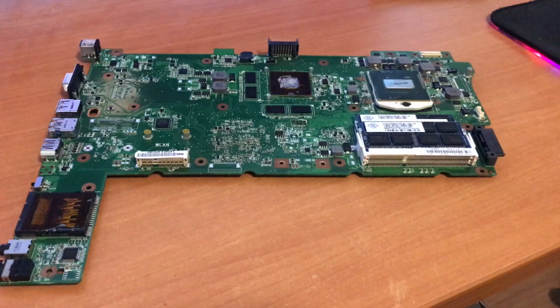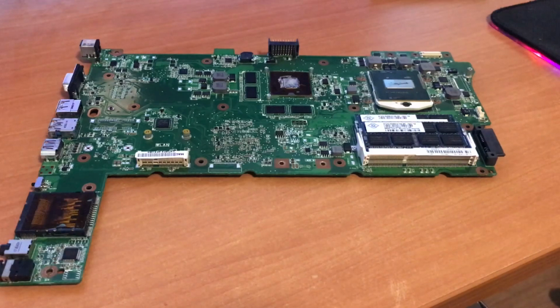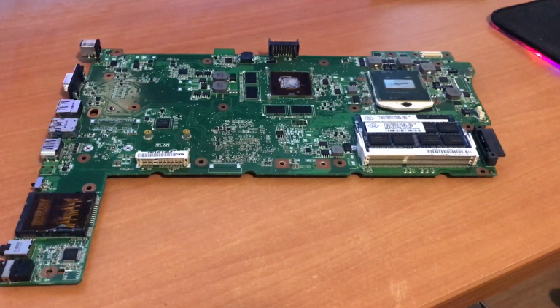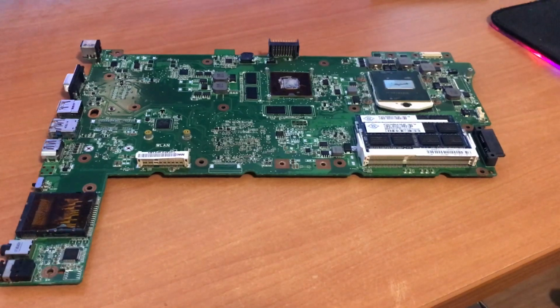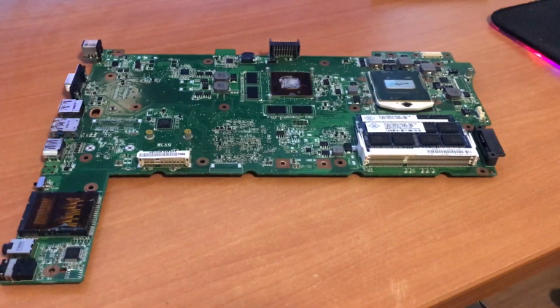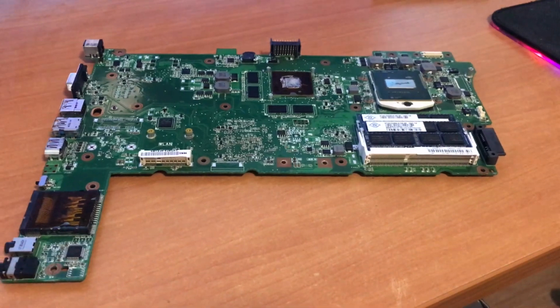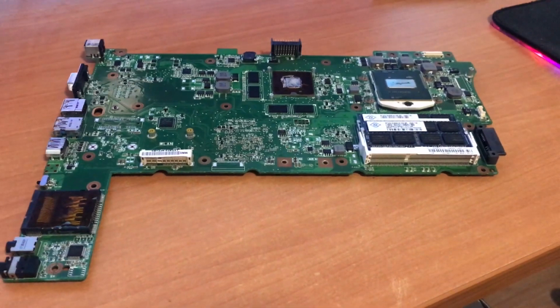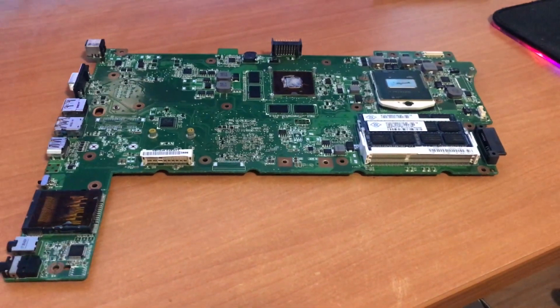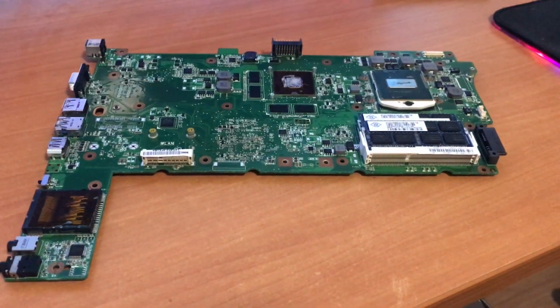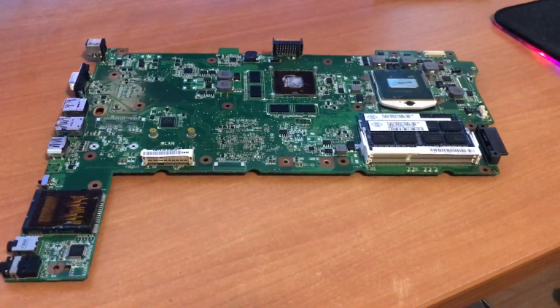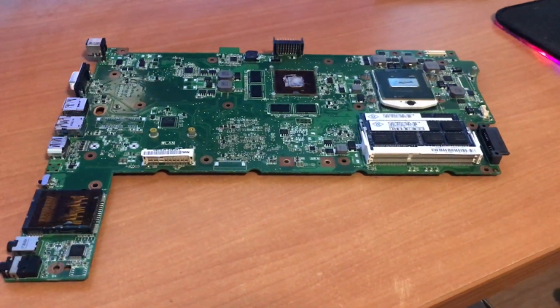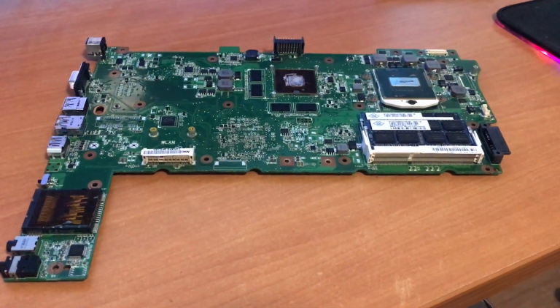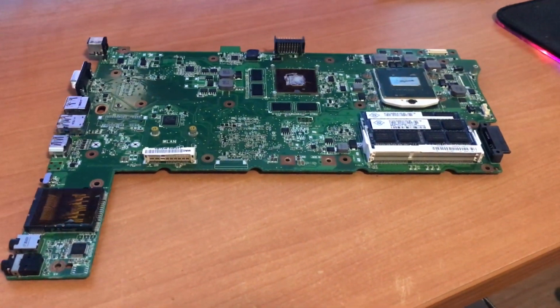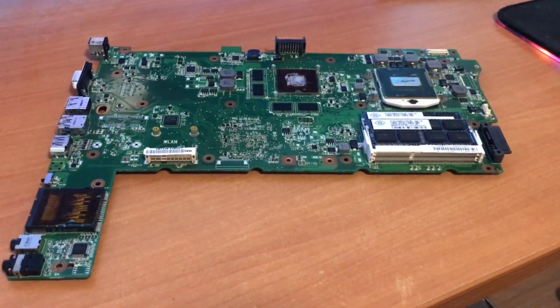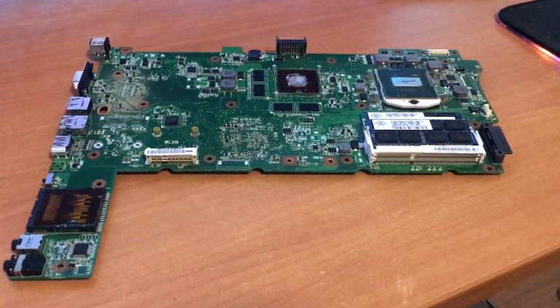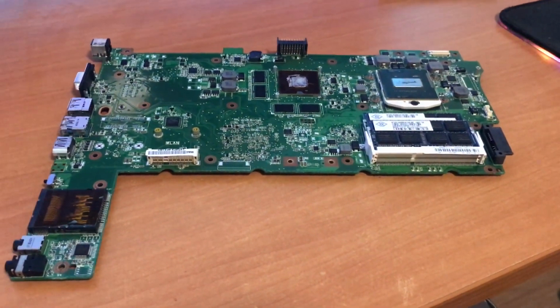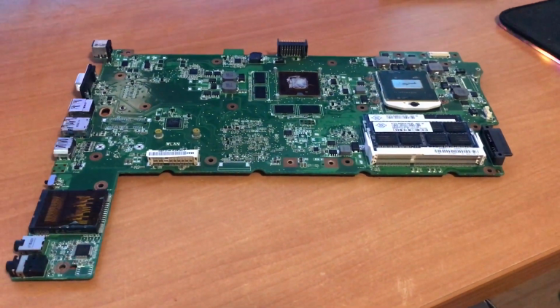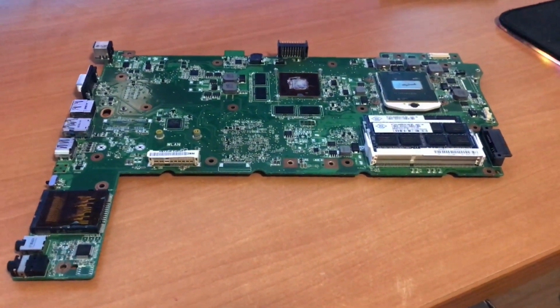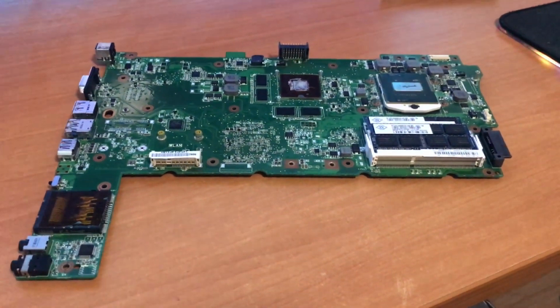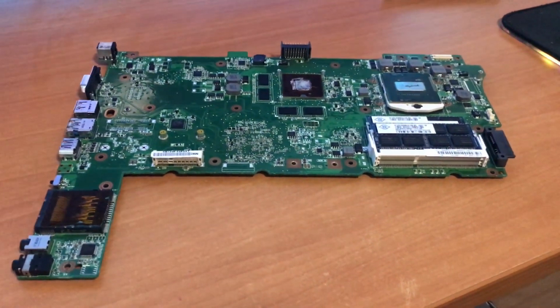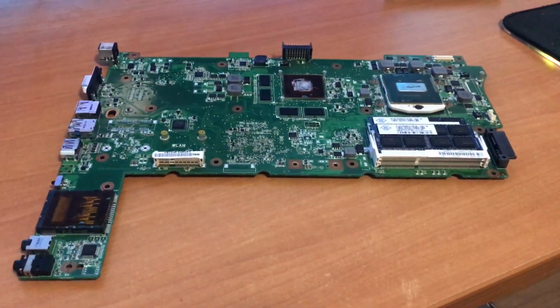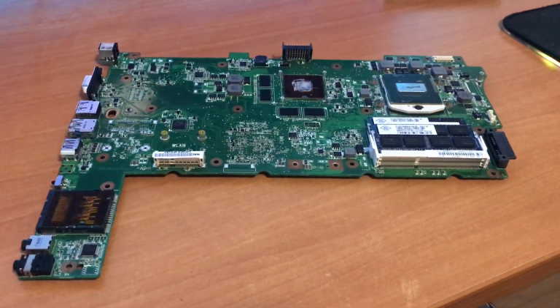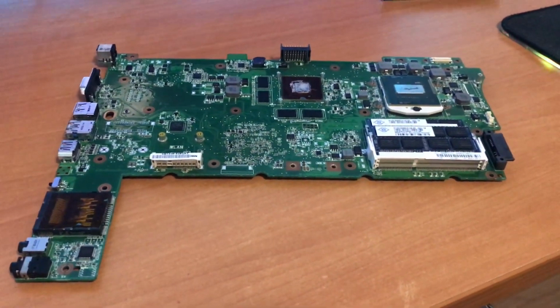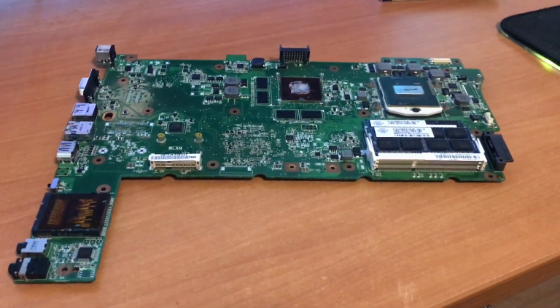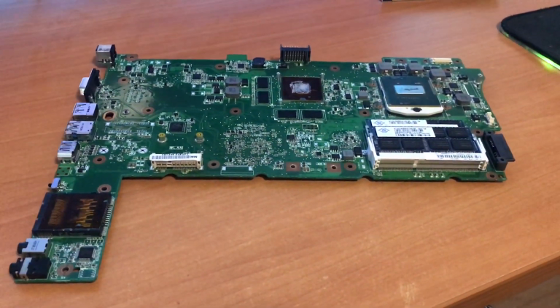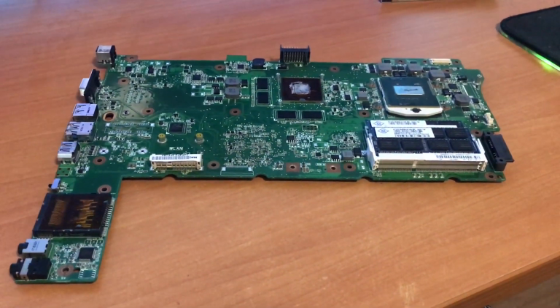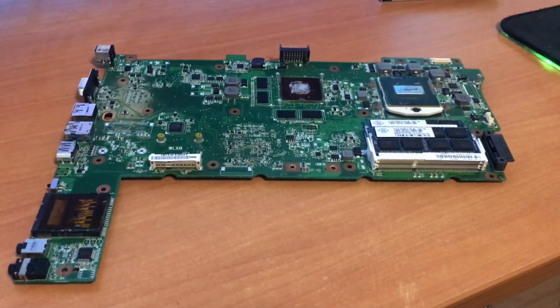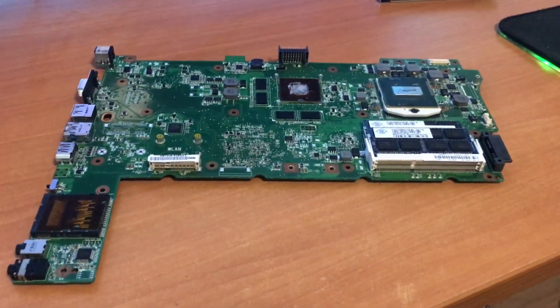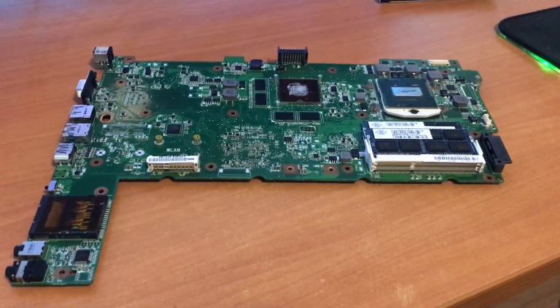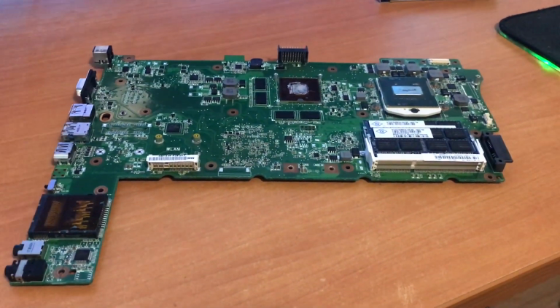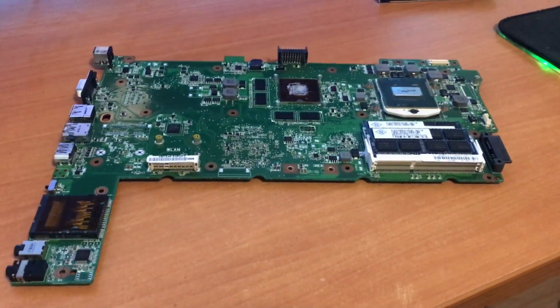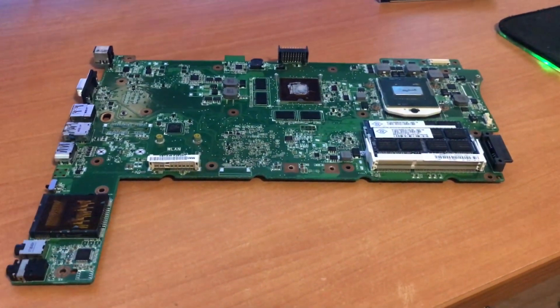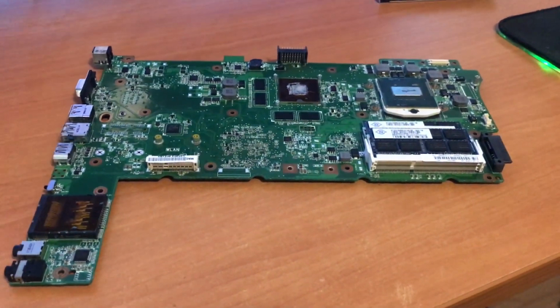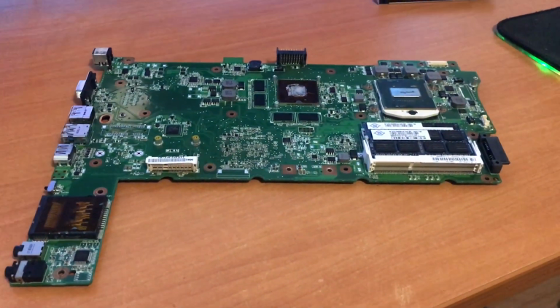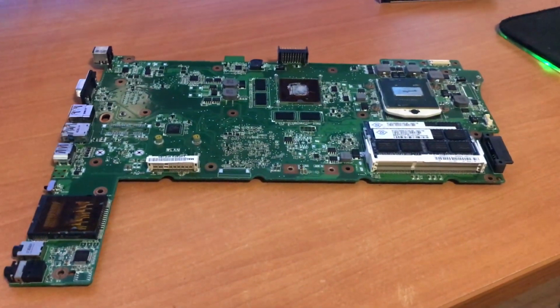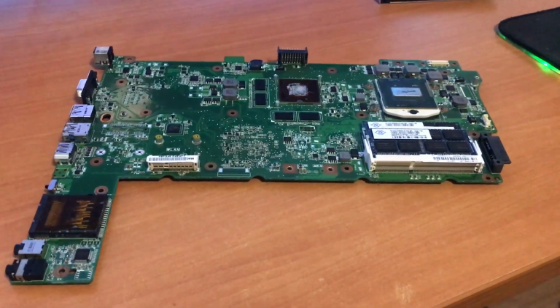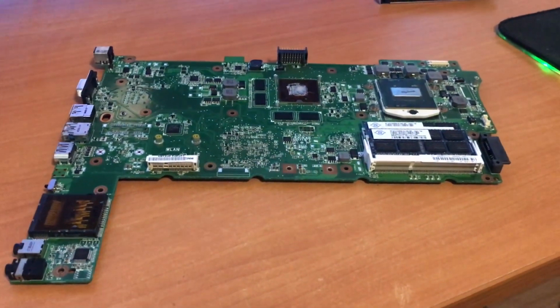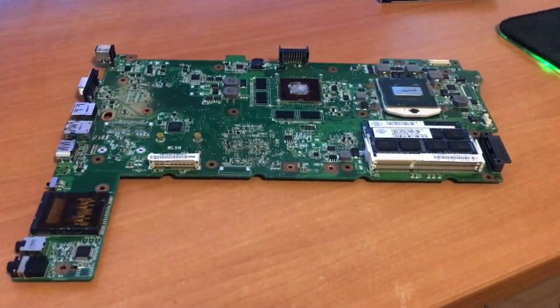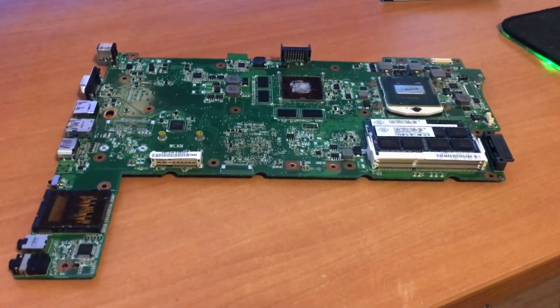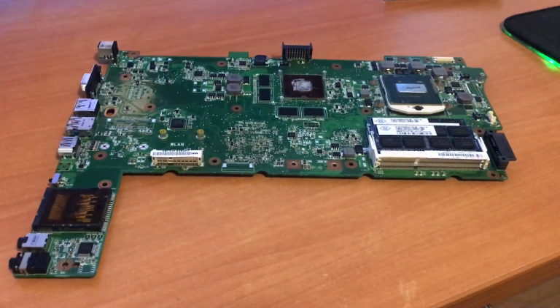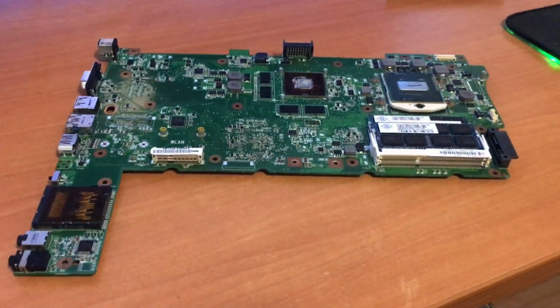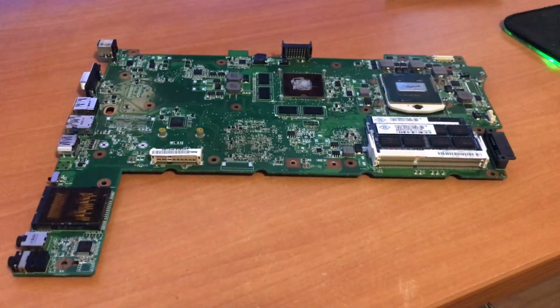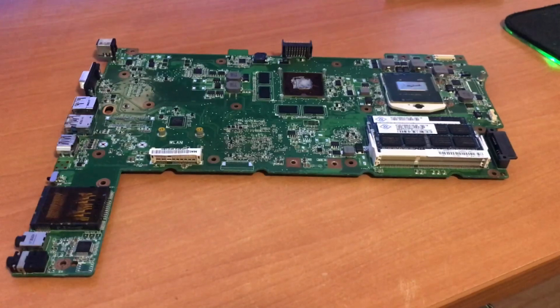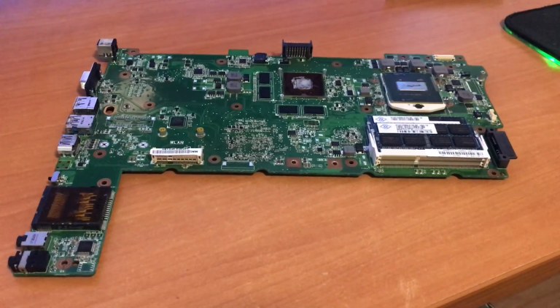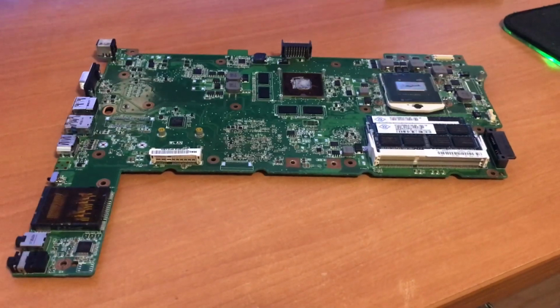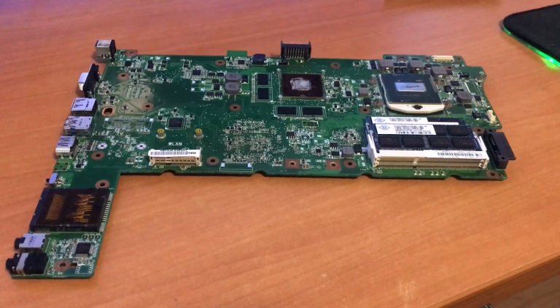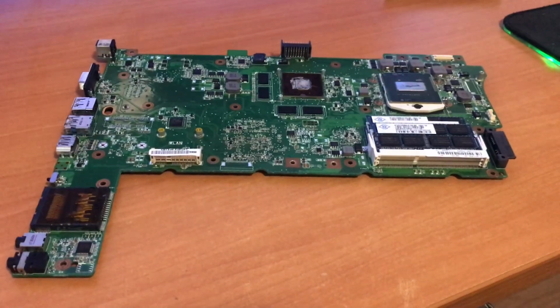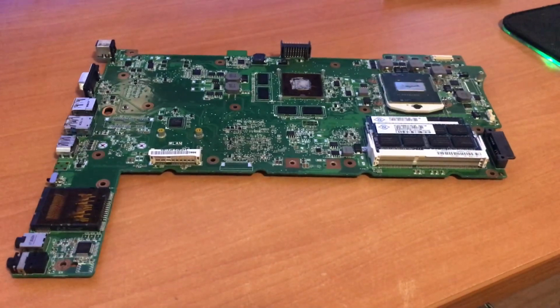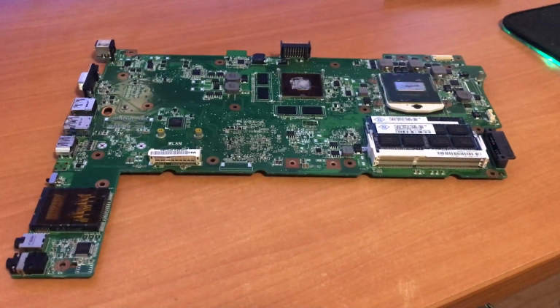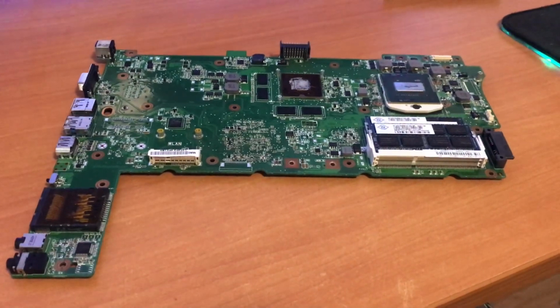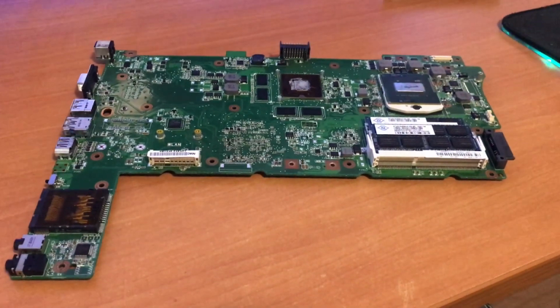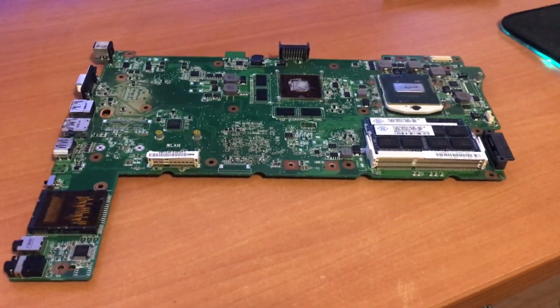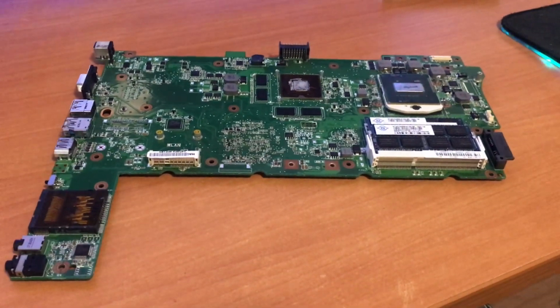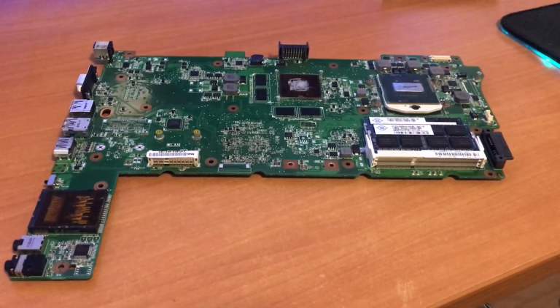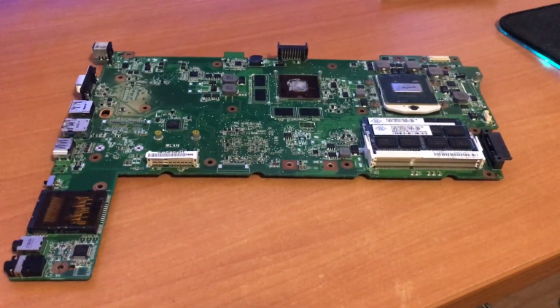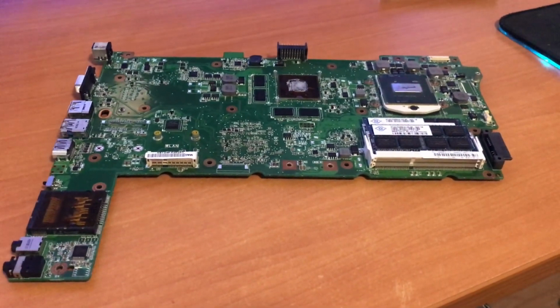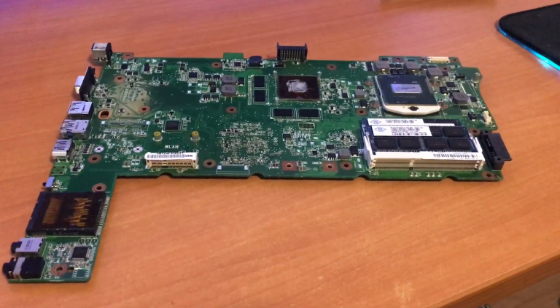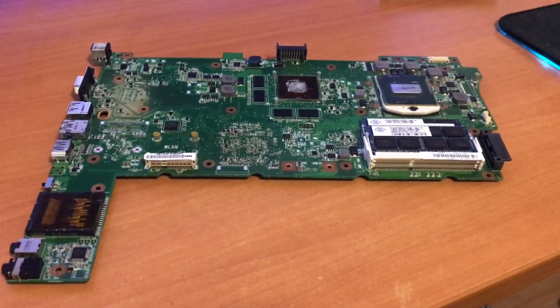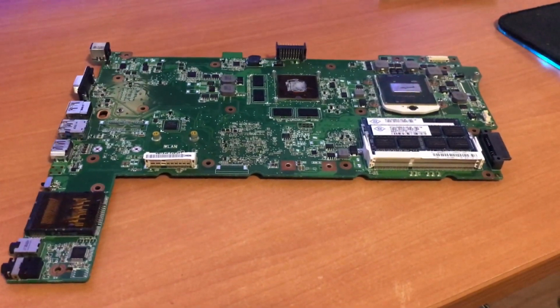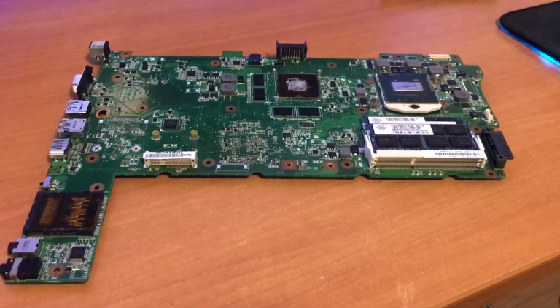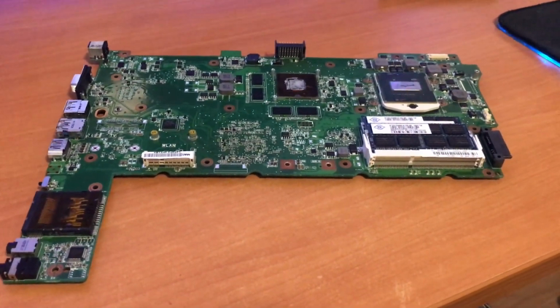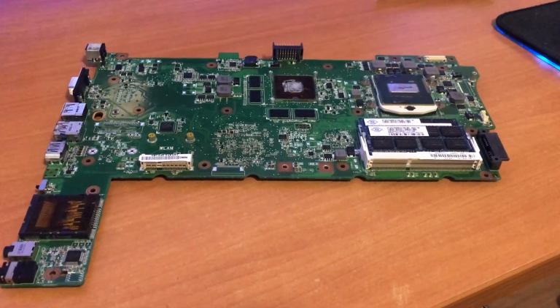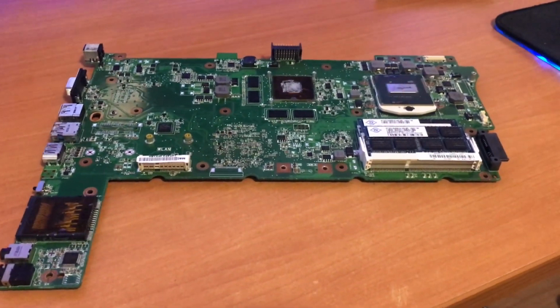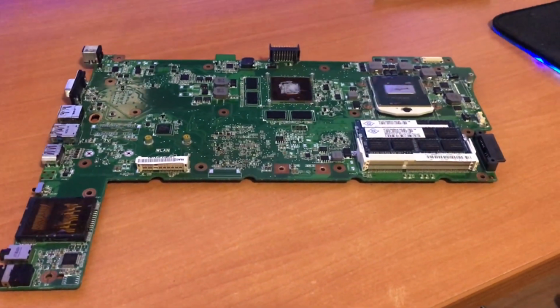Hey guys, today I'm going to make a quick video explaining a motherboard of a laptop and how you can check if you can upgrade your processor, your RAM, etc.